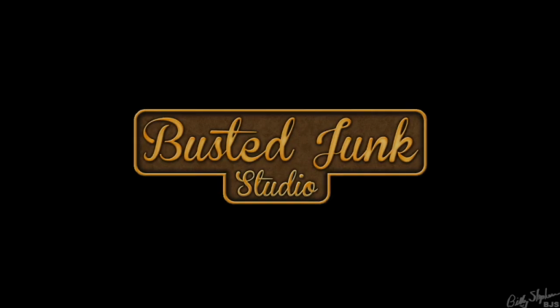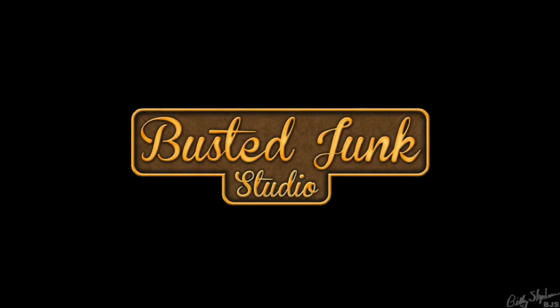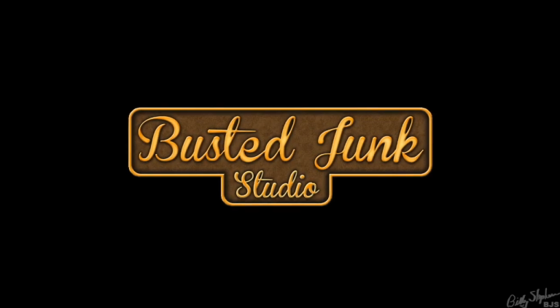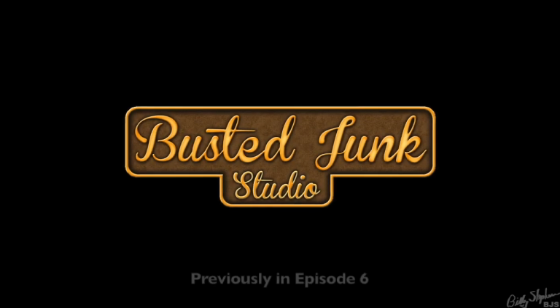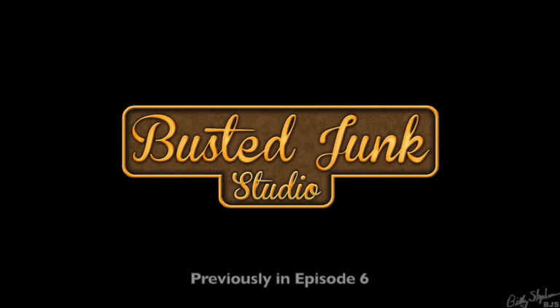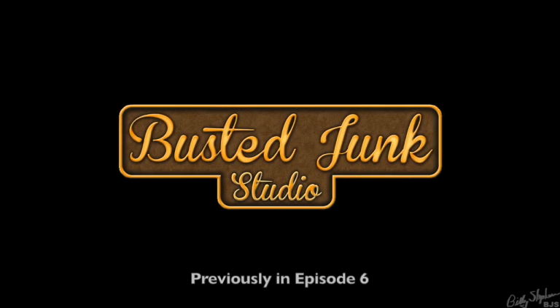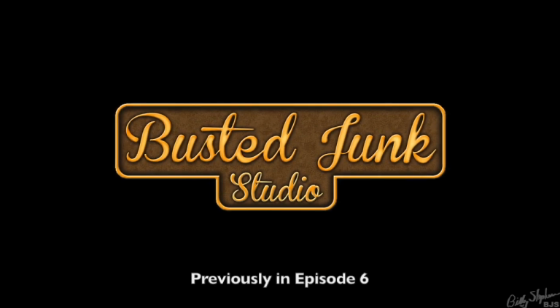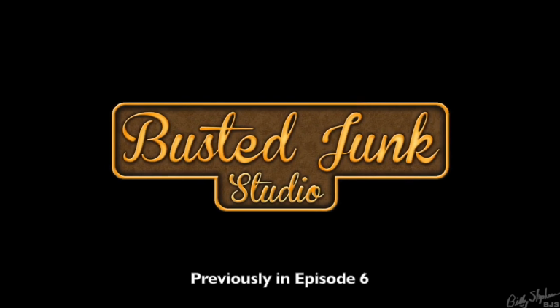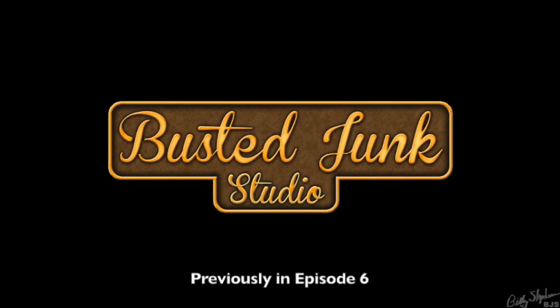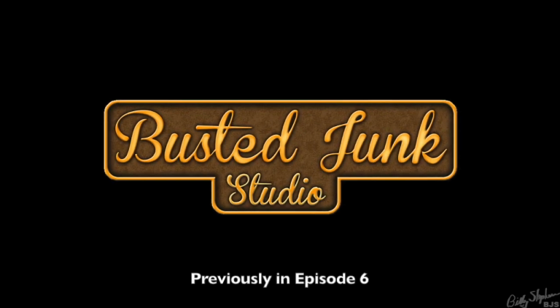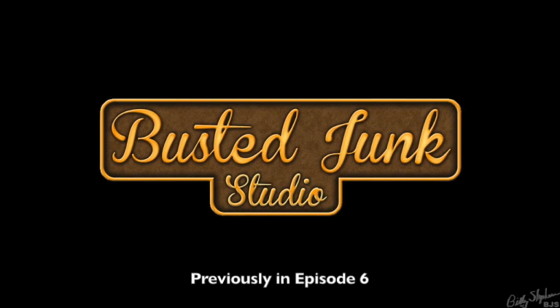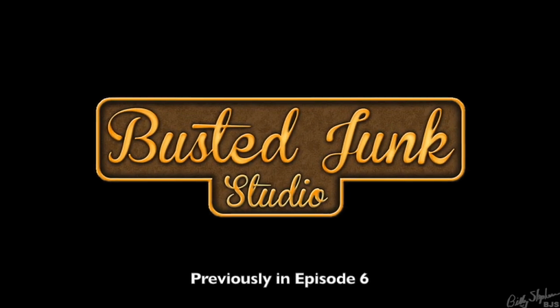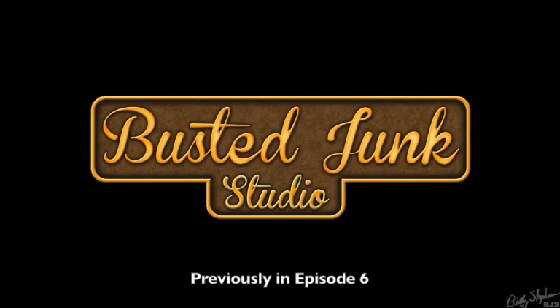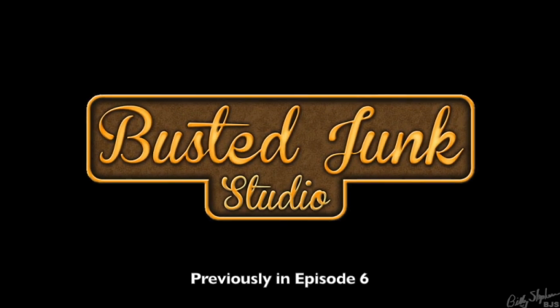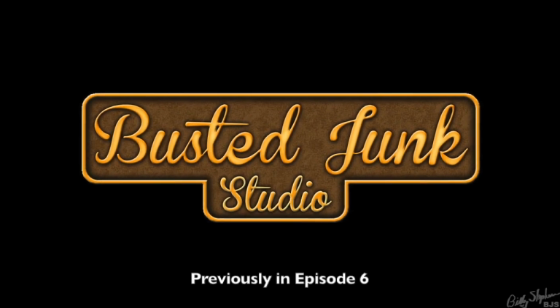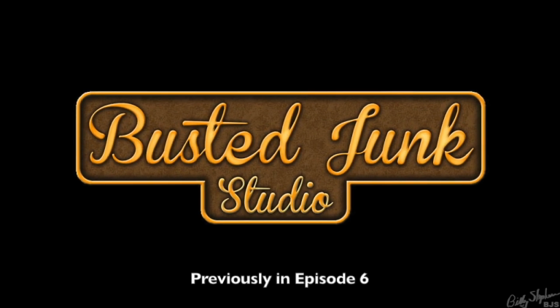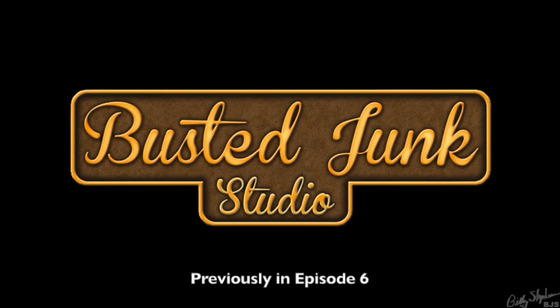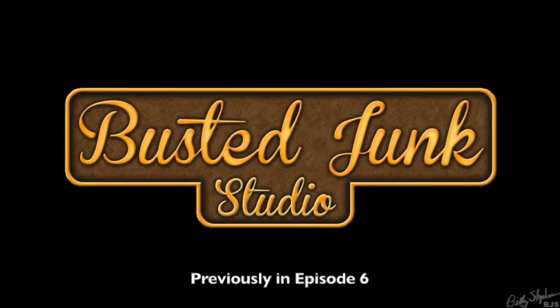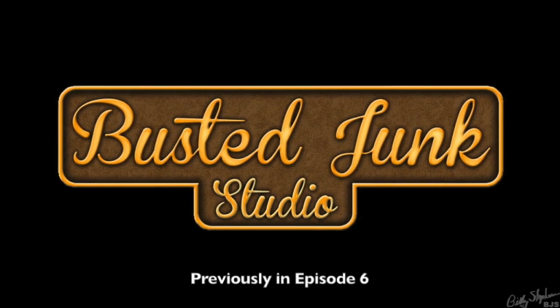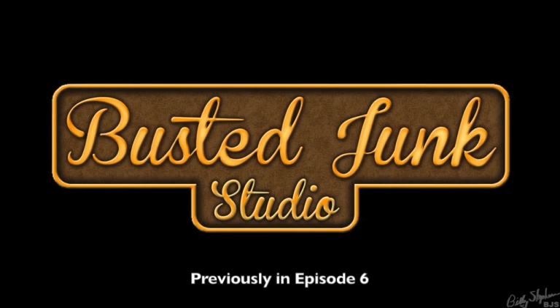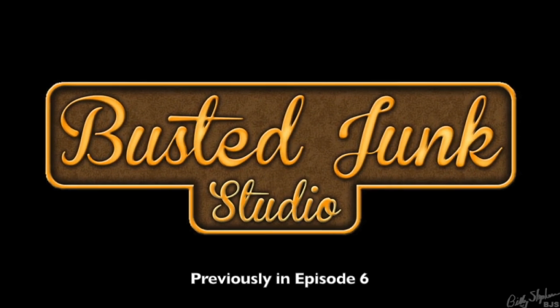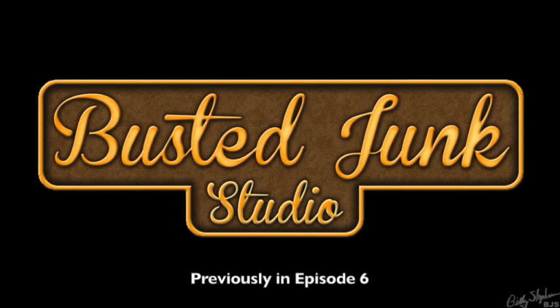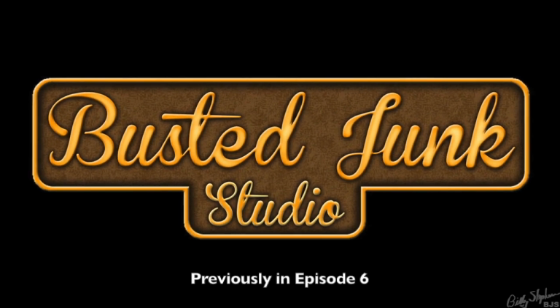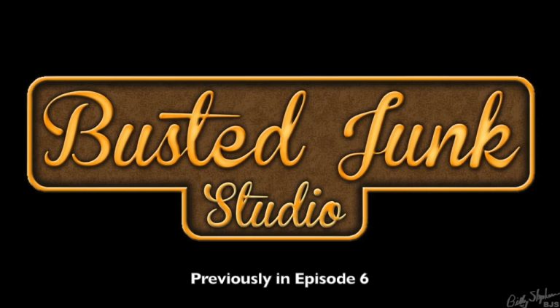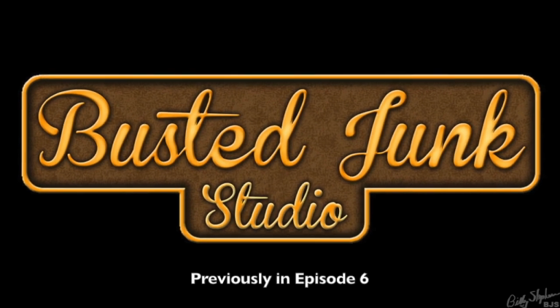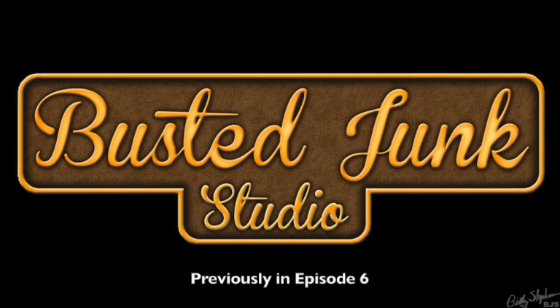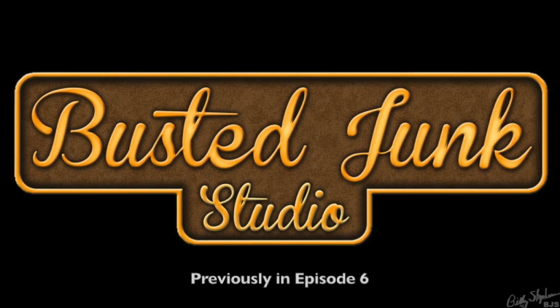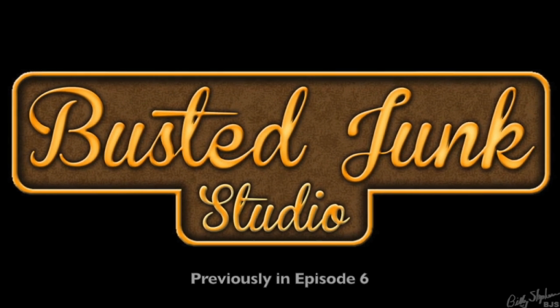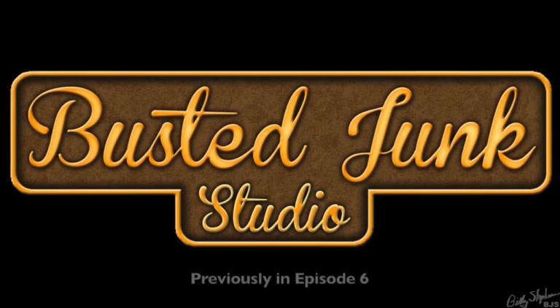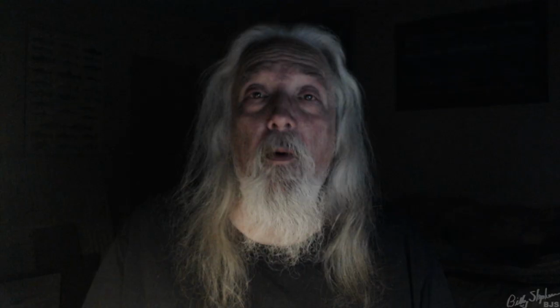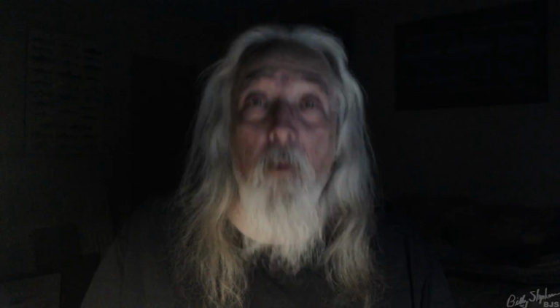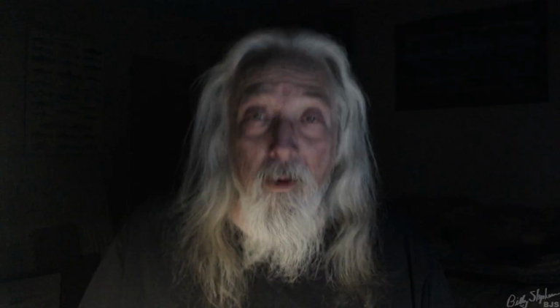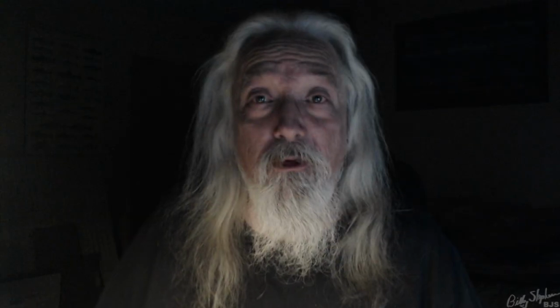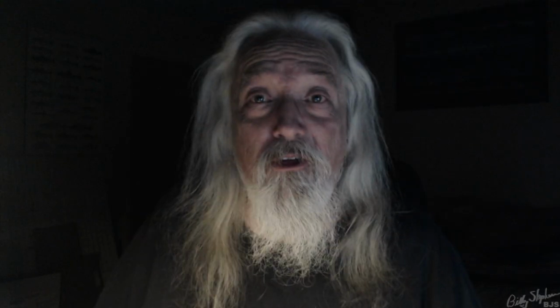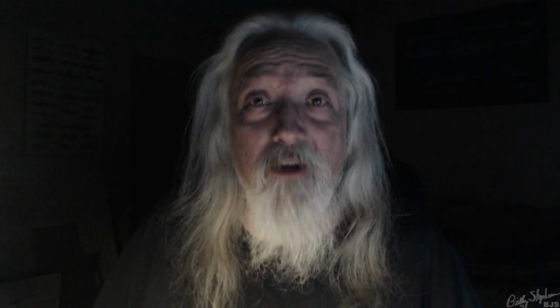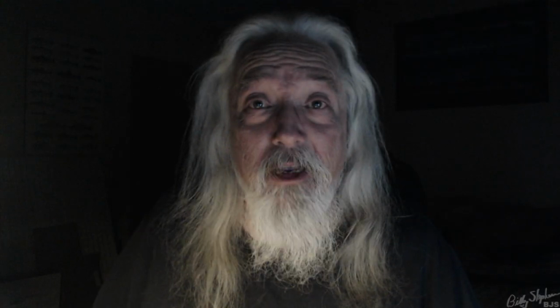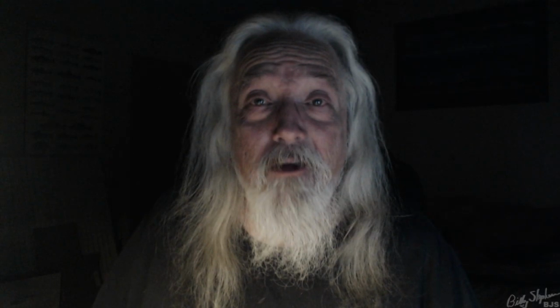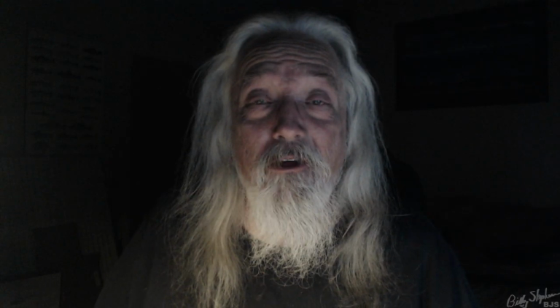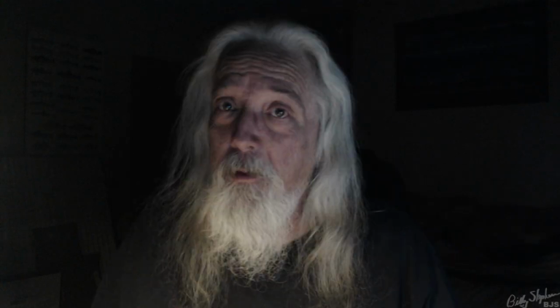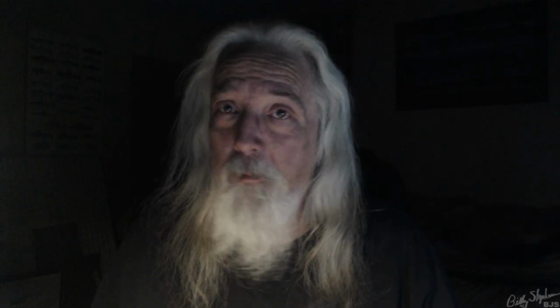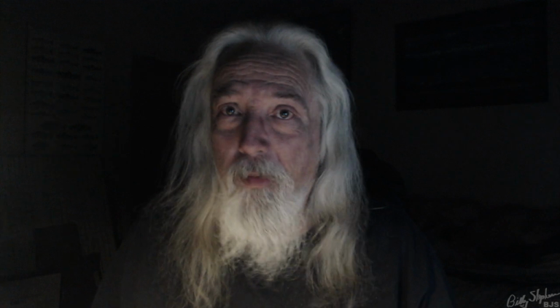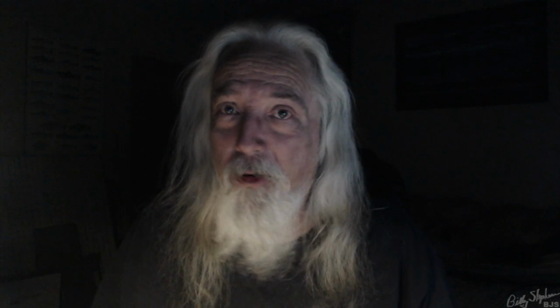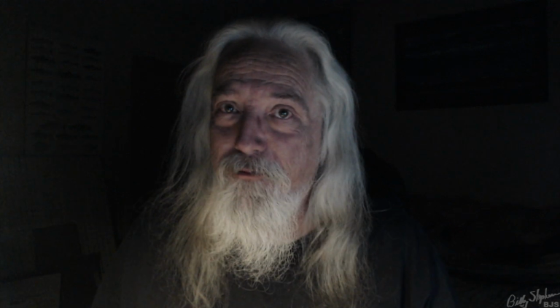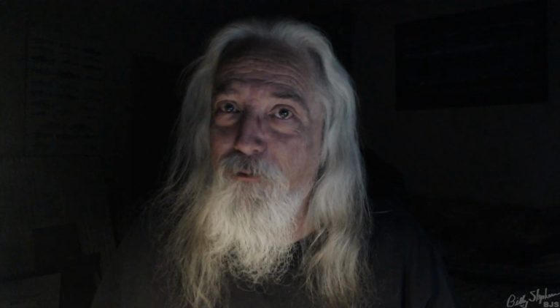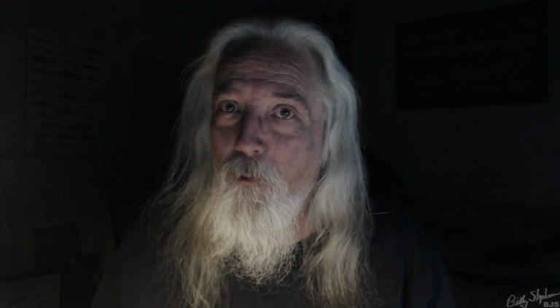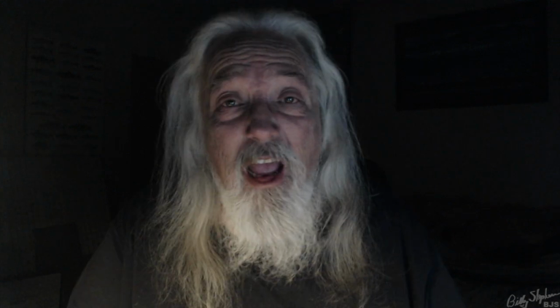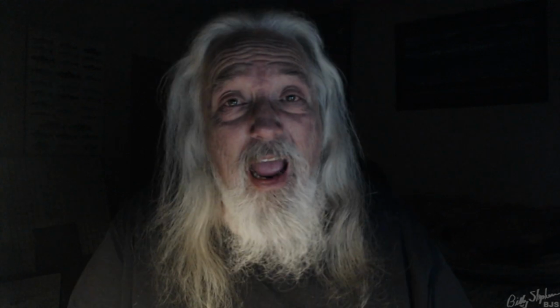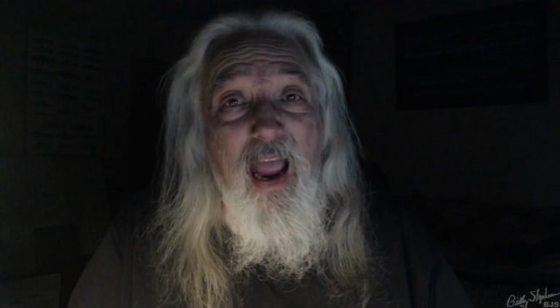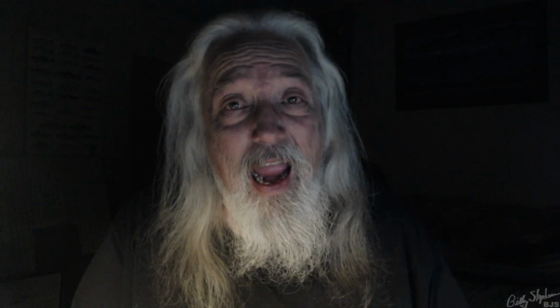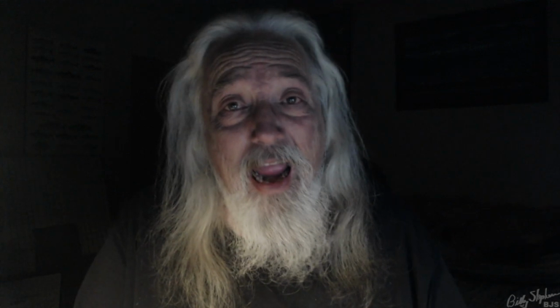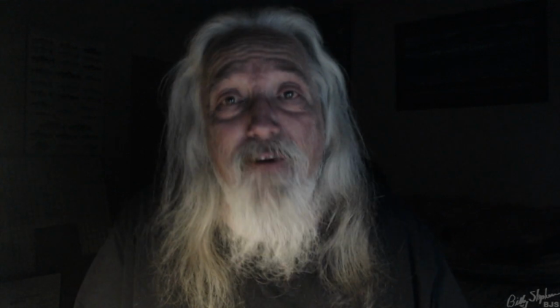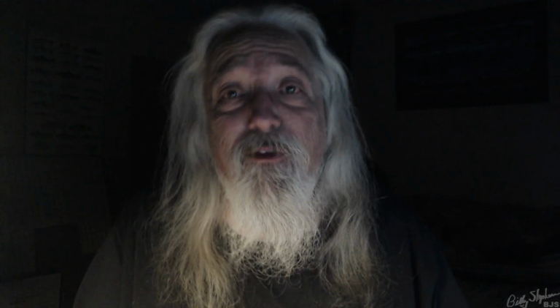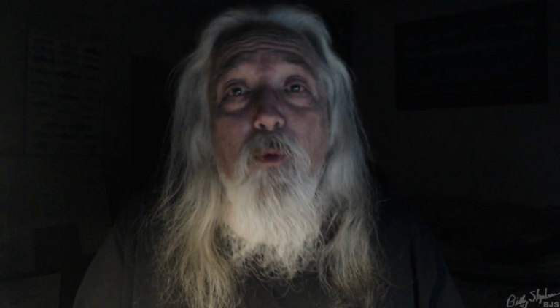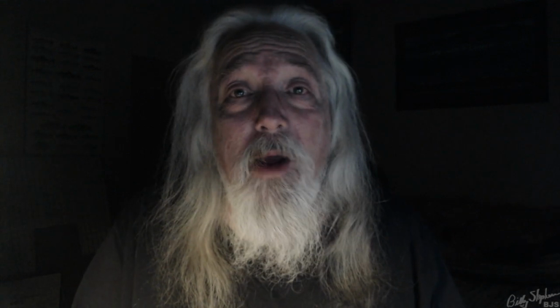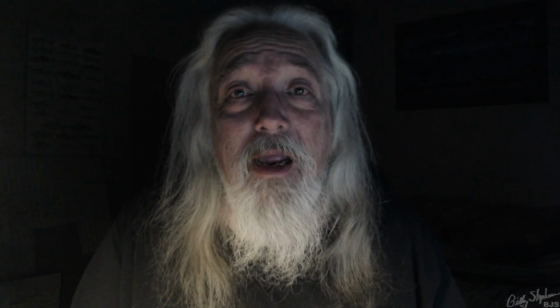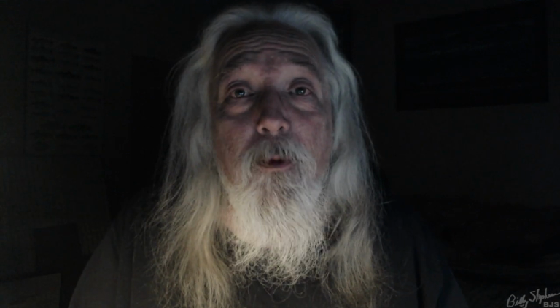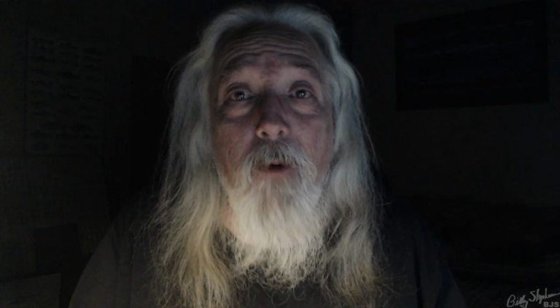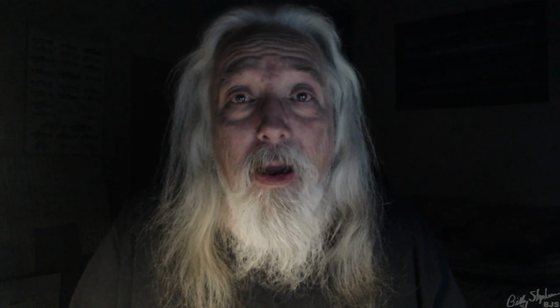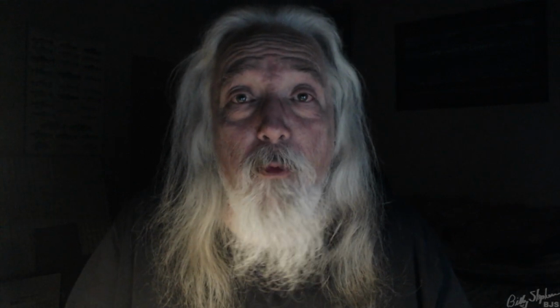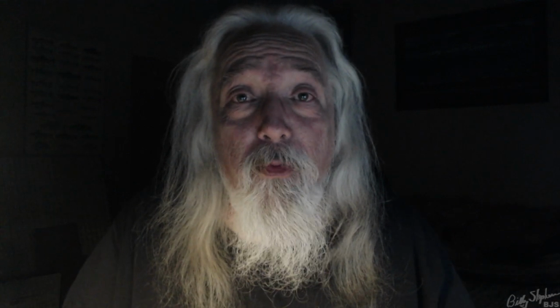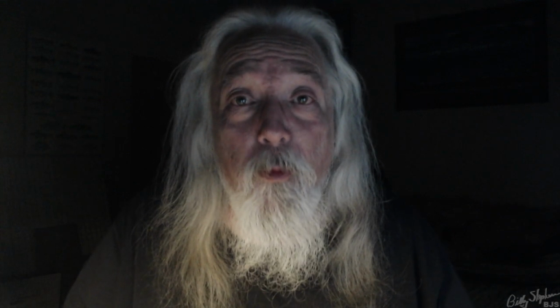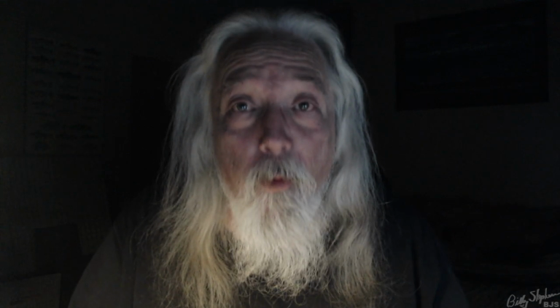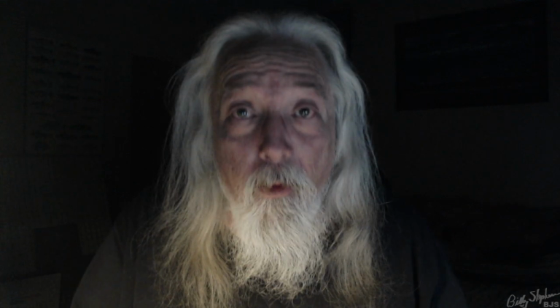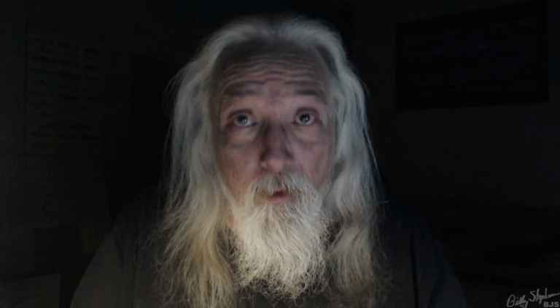Previously on Busted Junk Studio, World 6 Part 4 — halfway around the world.